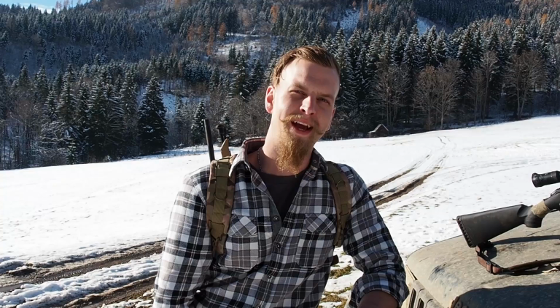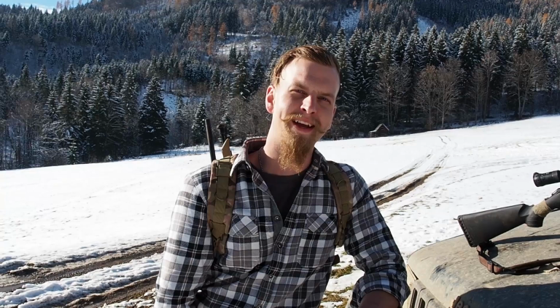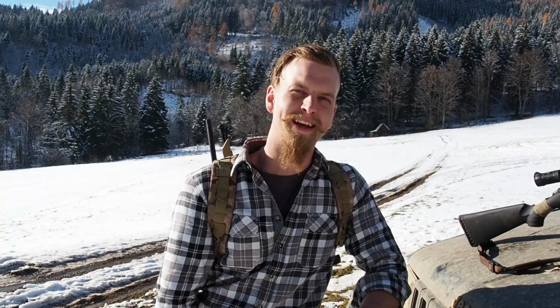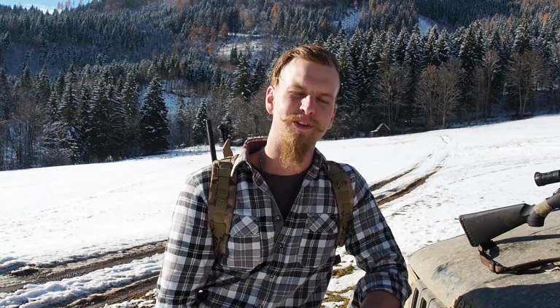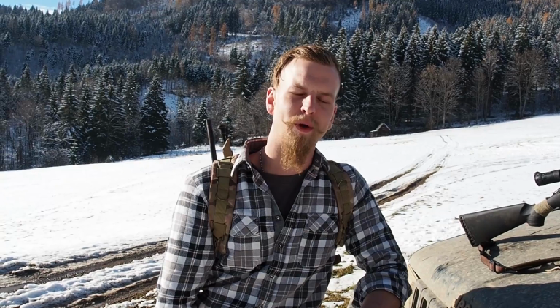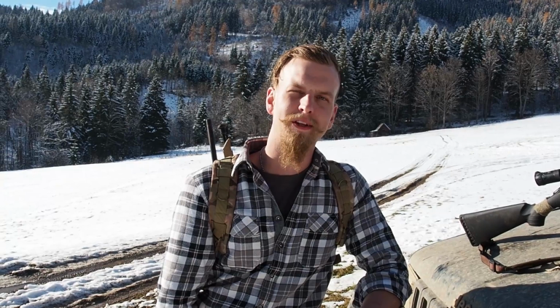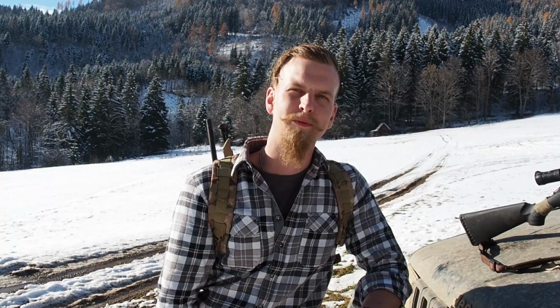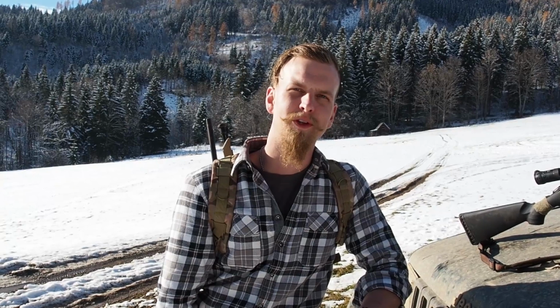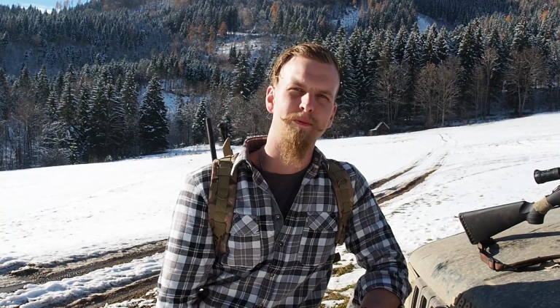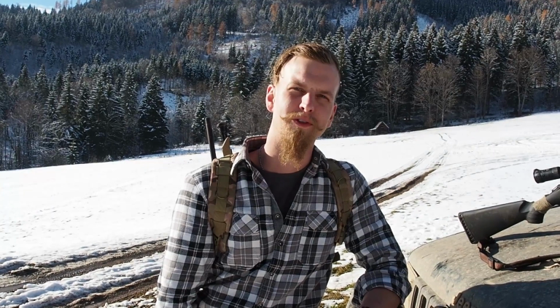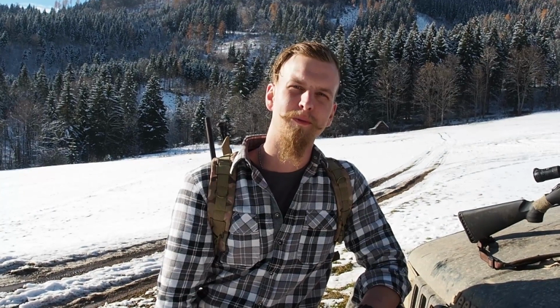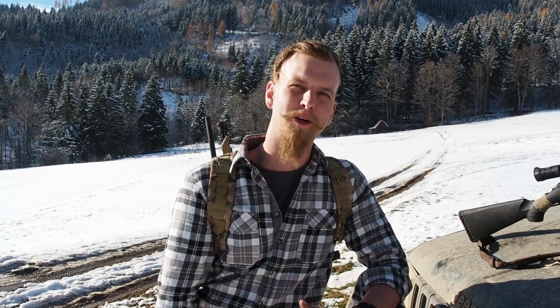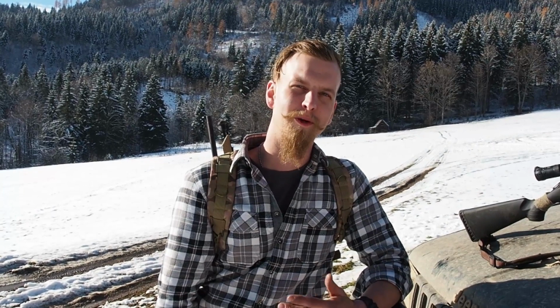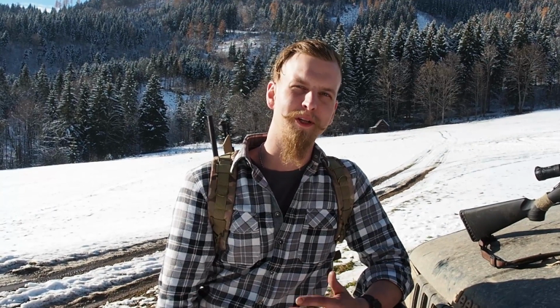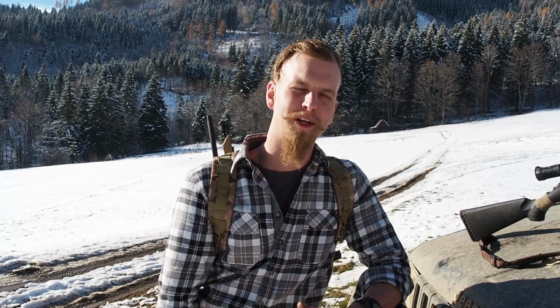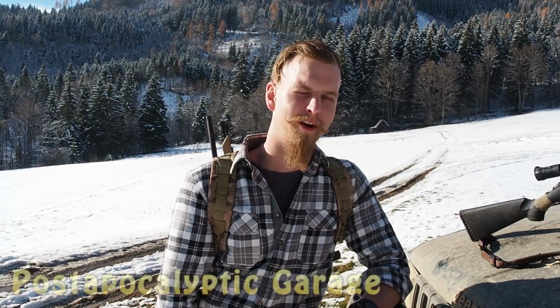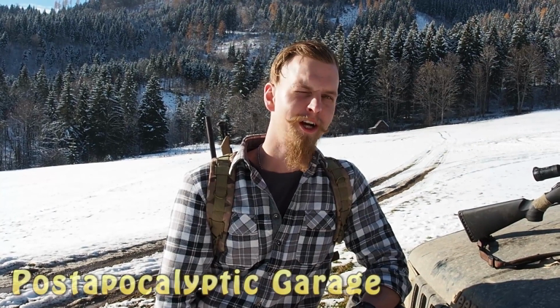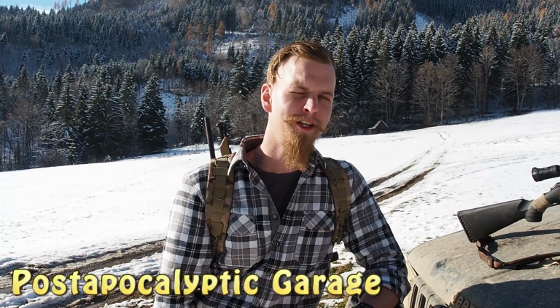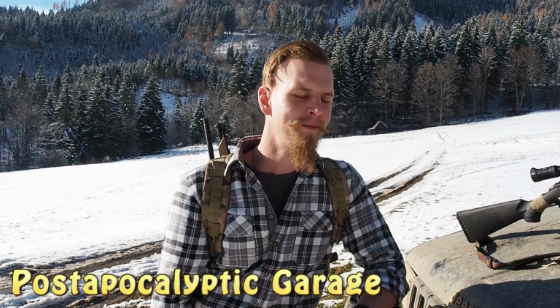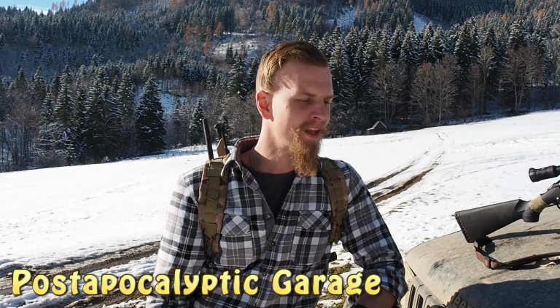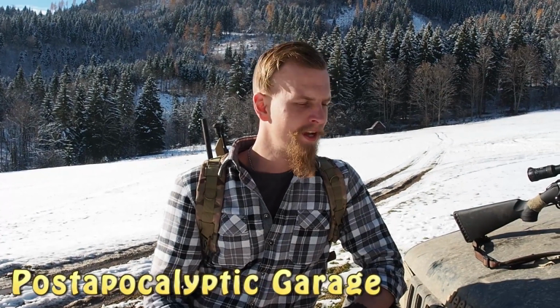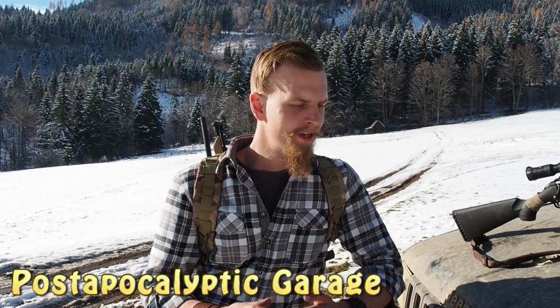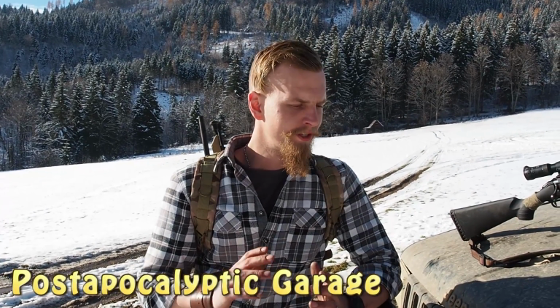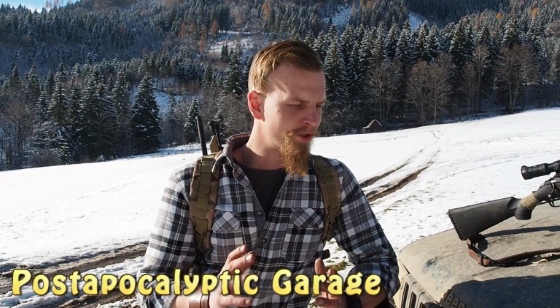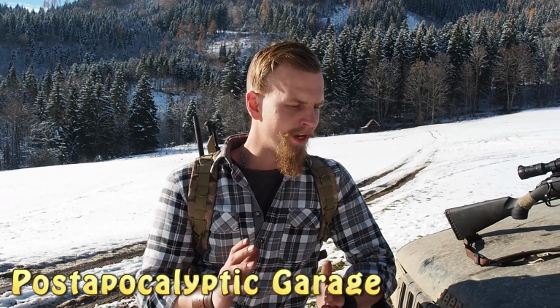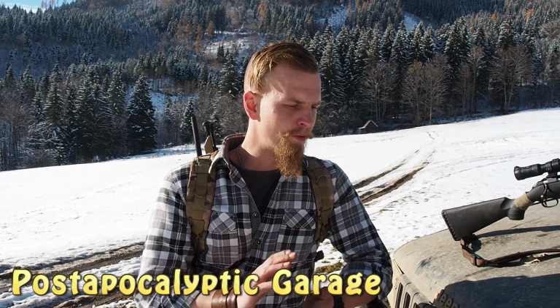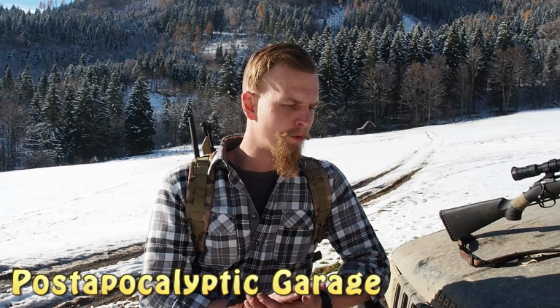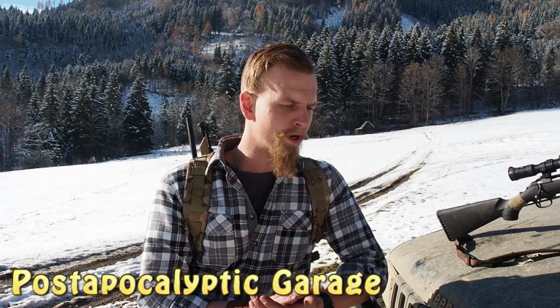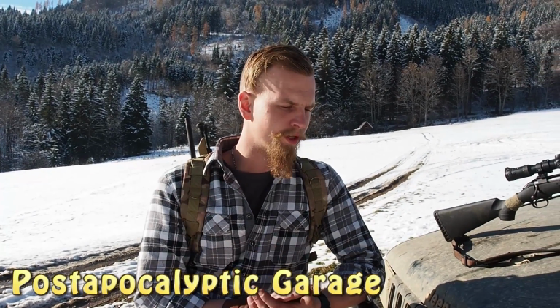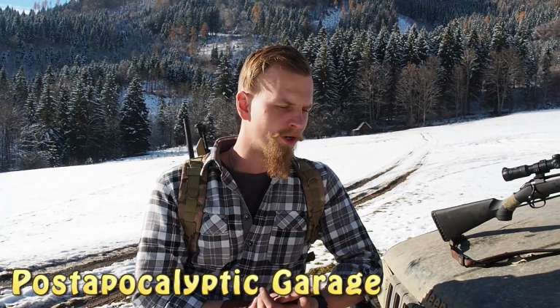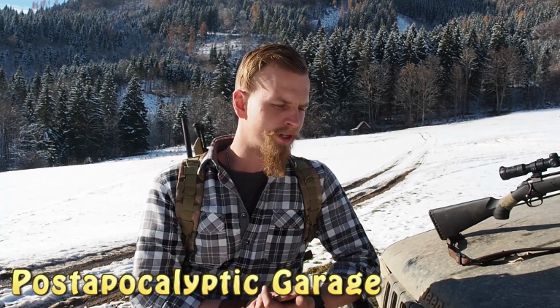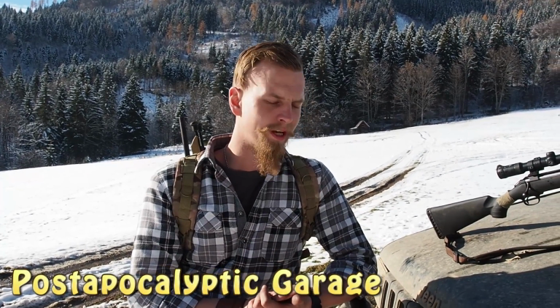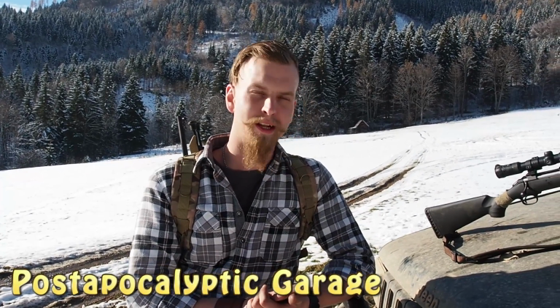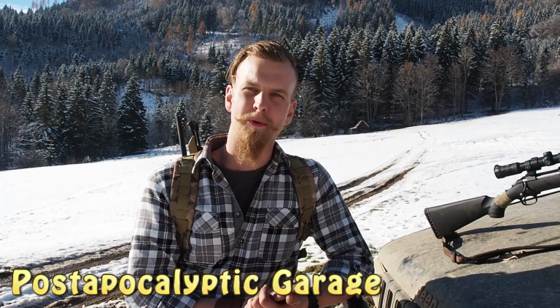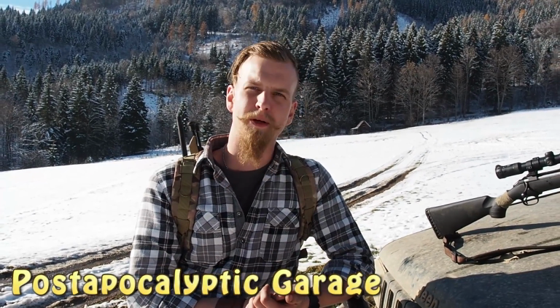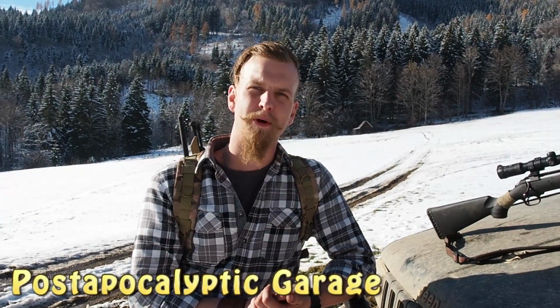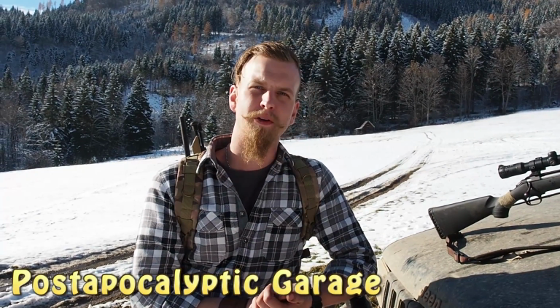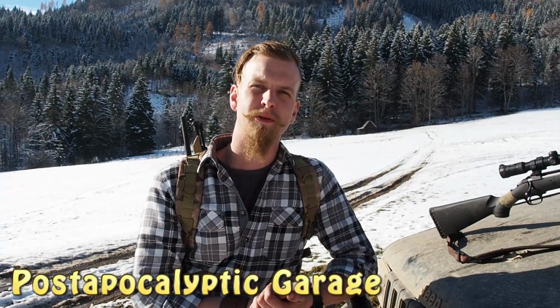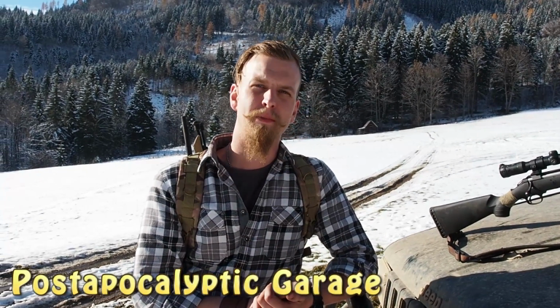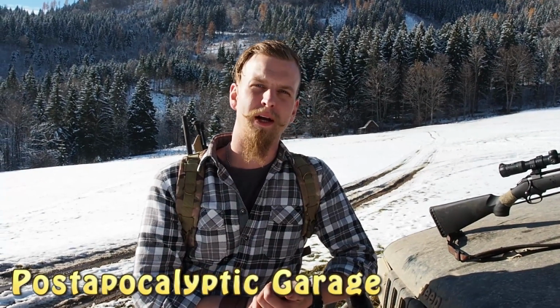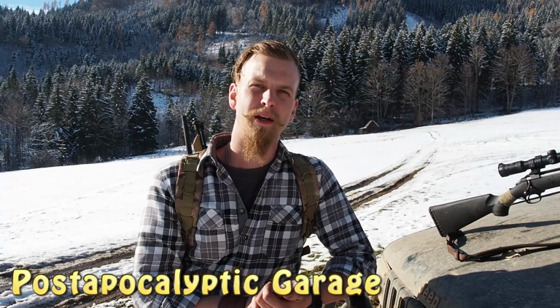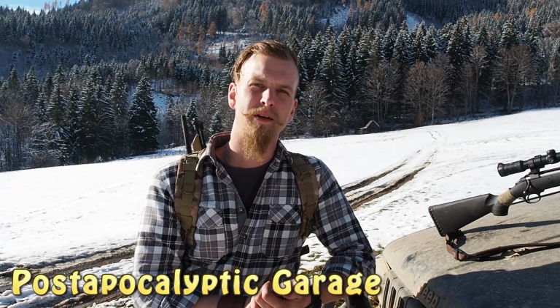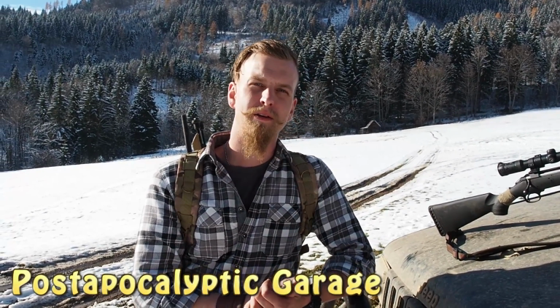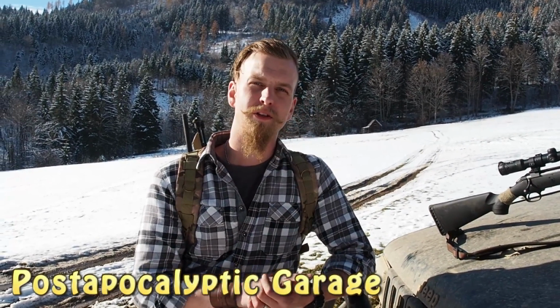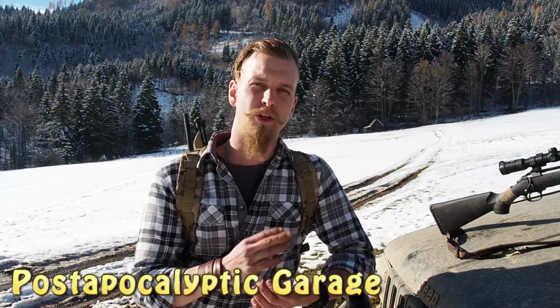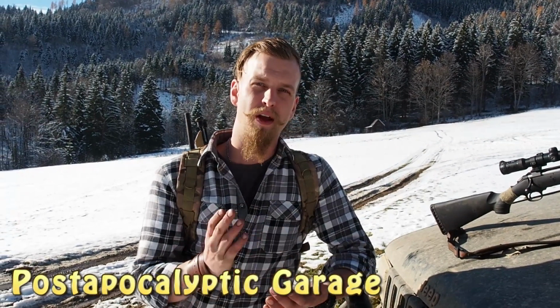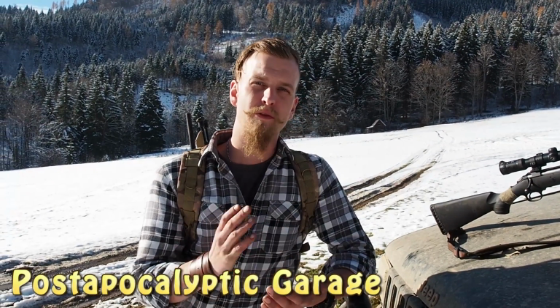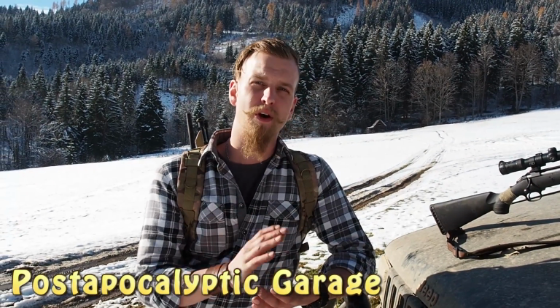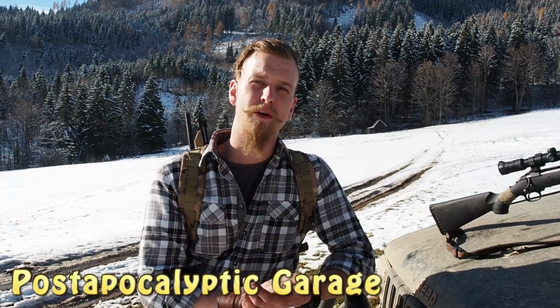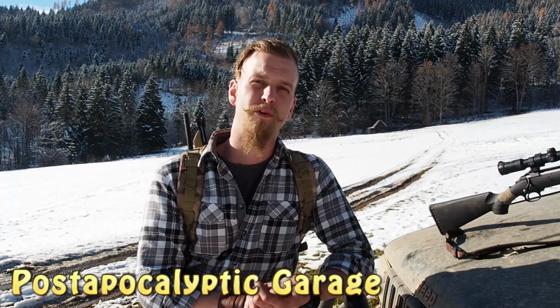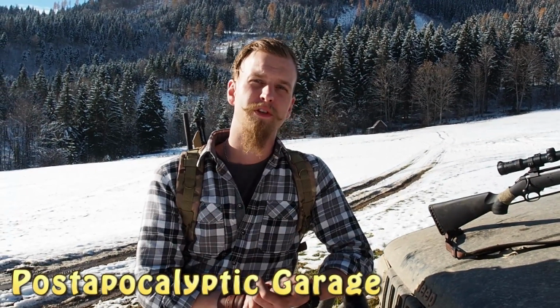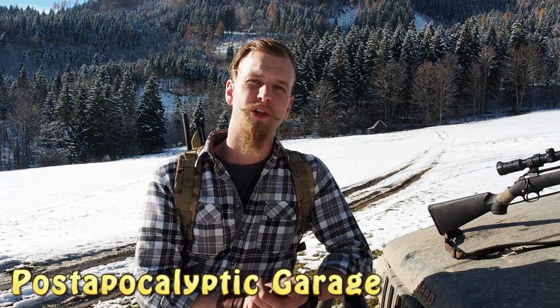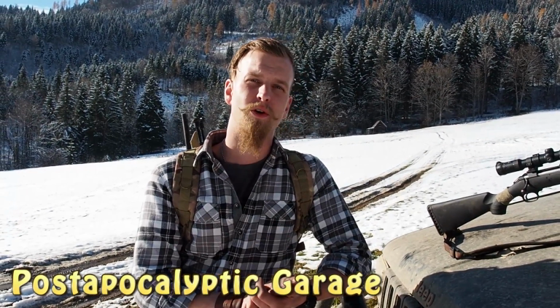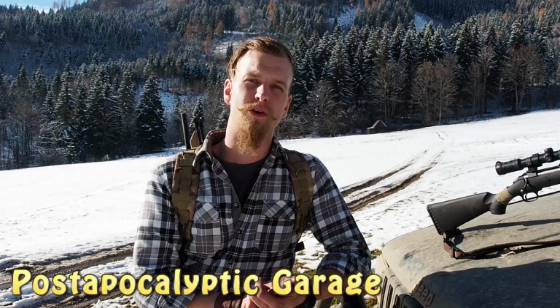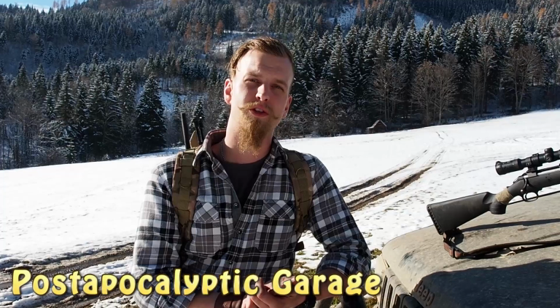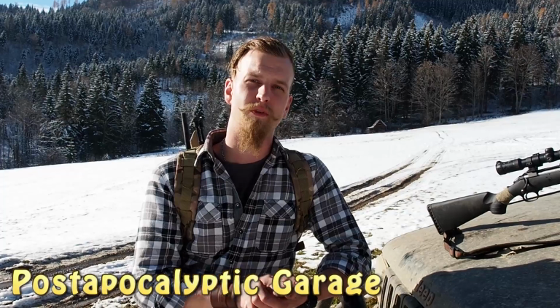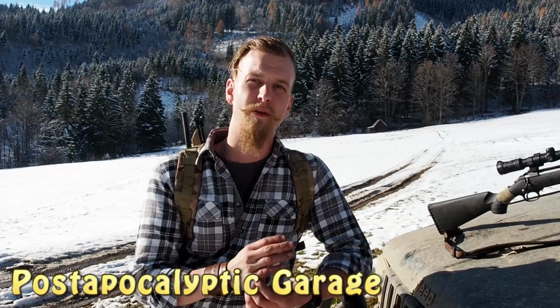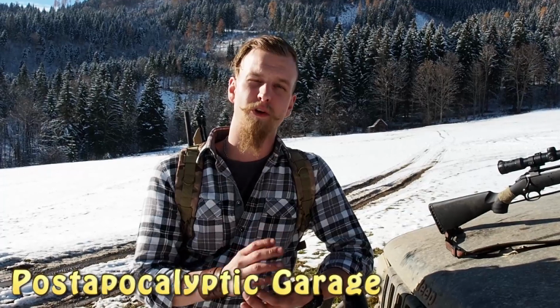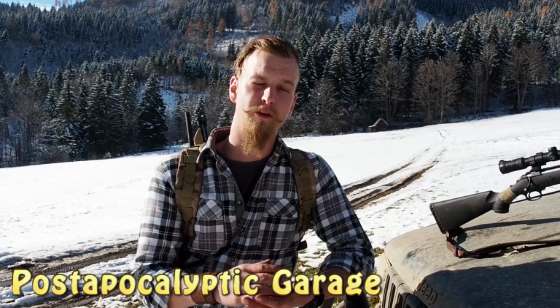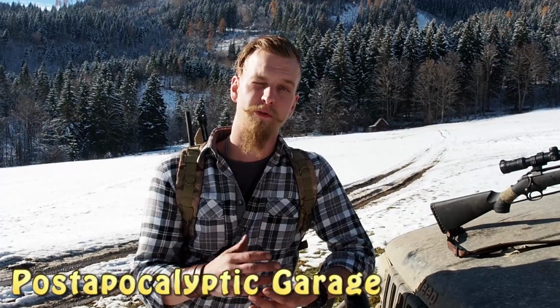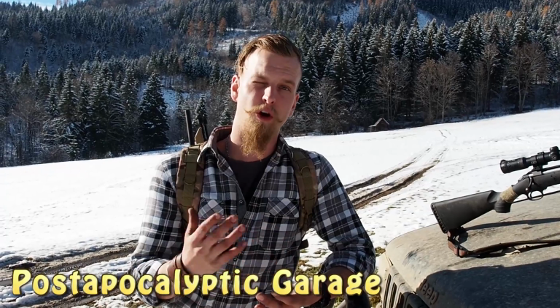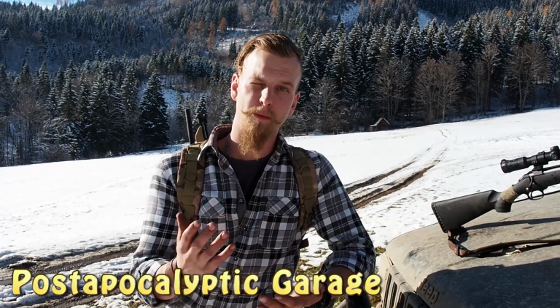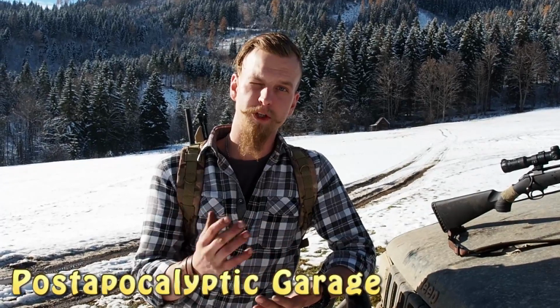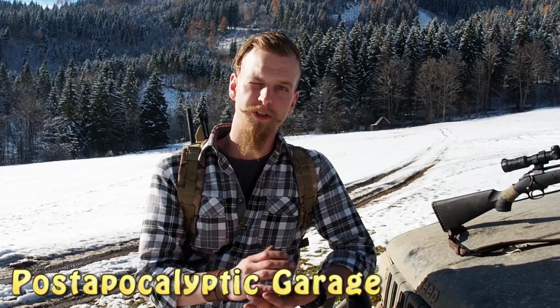Hey and welcome to the post-apocalyptic garage. Today we want to talk a little bit about my survival rifle options.